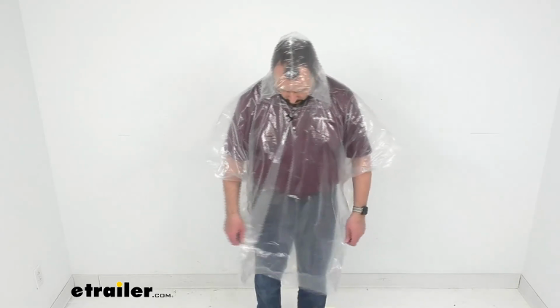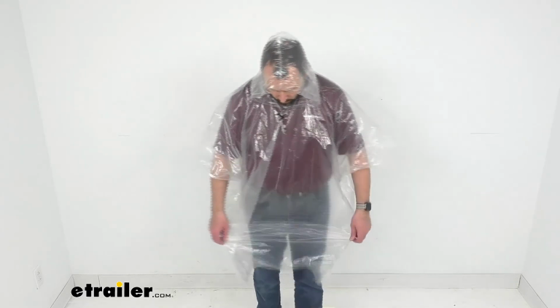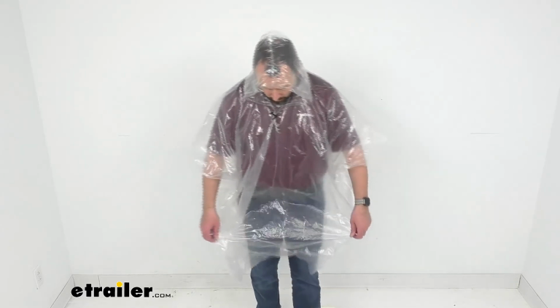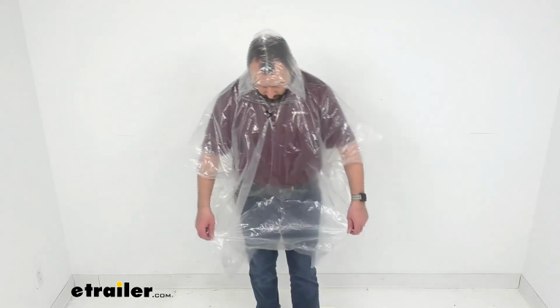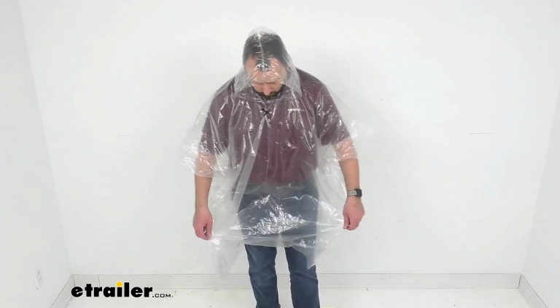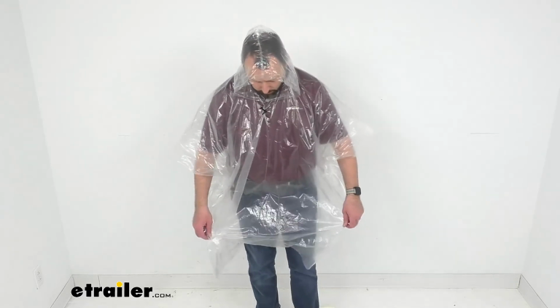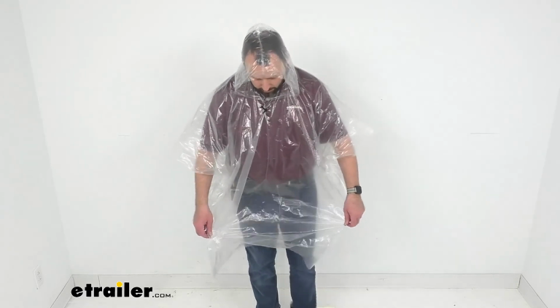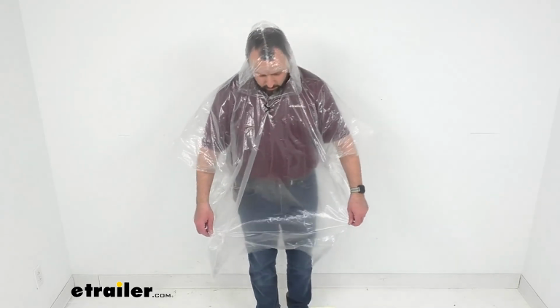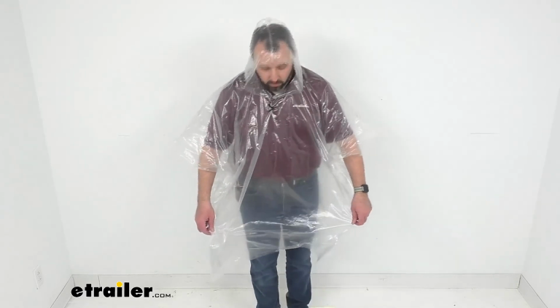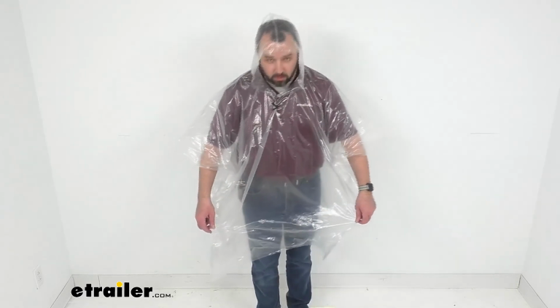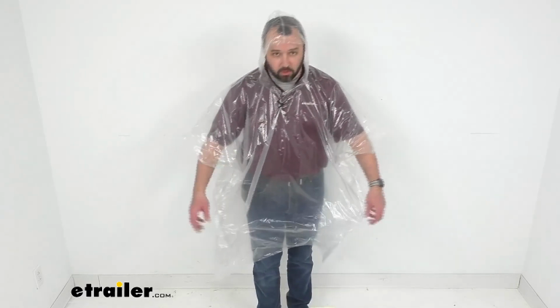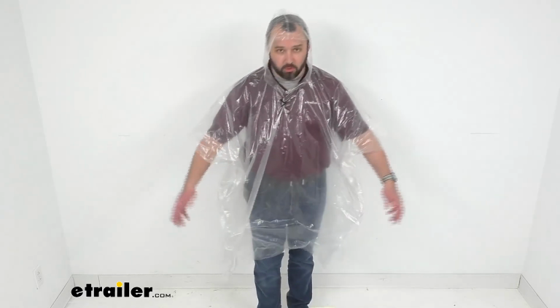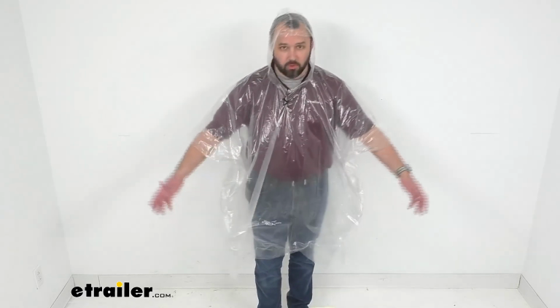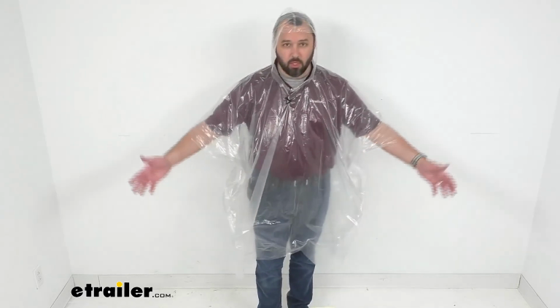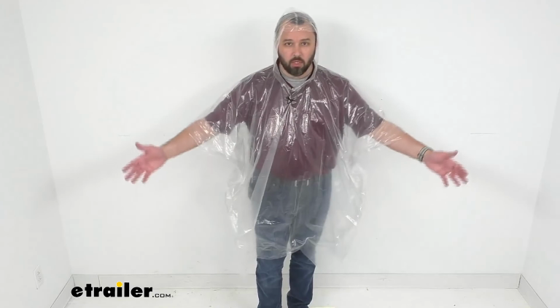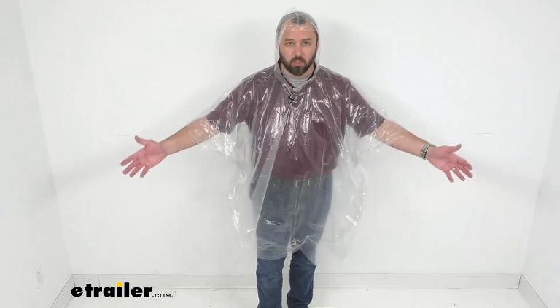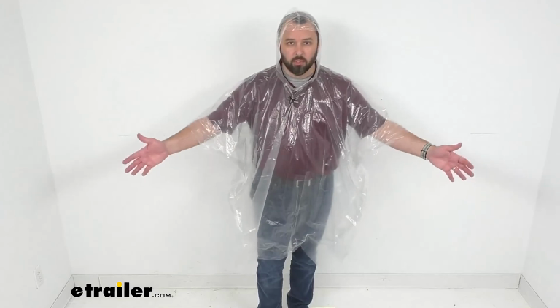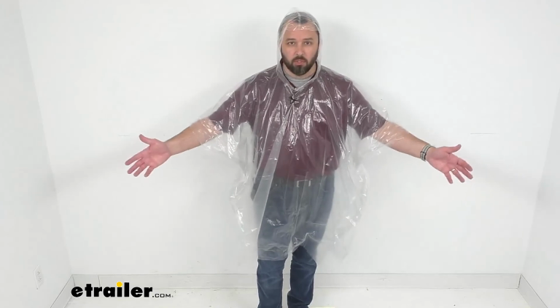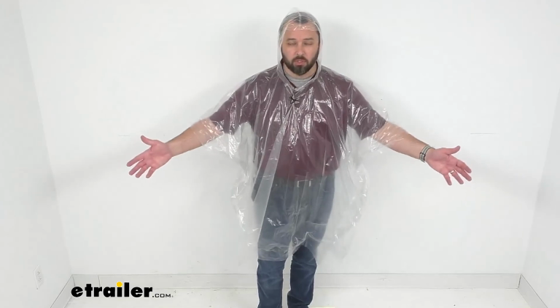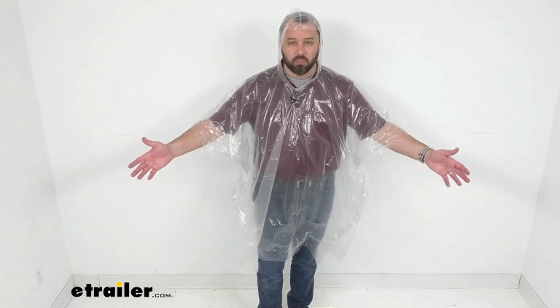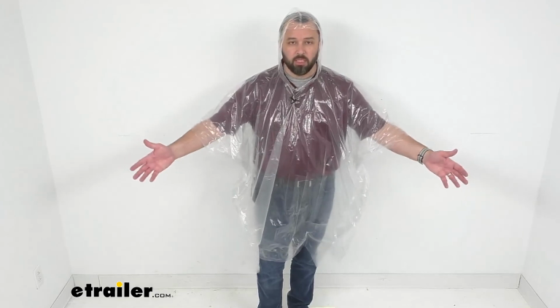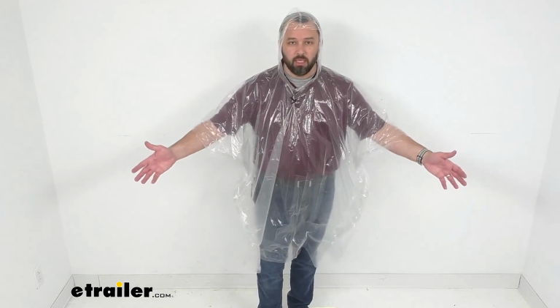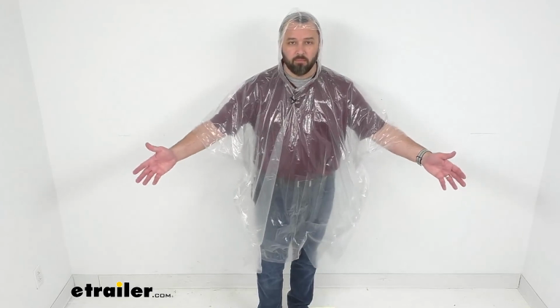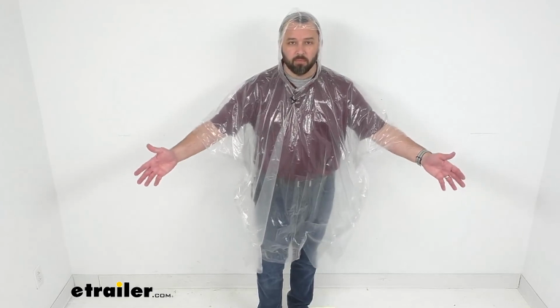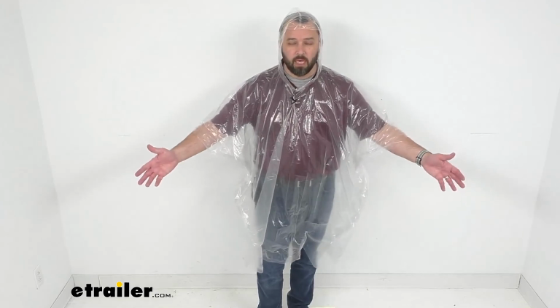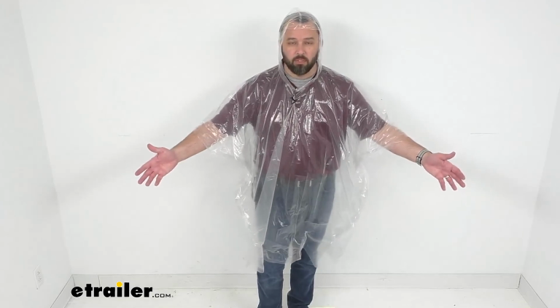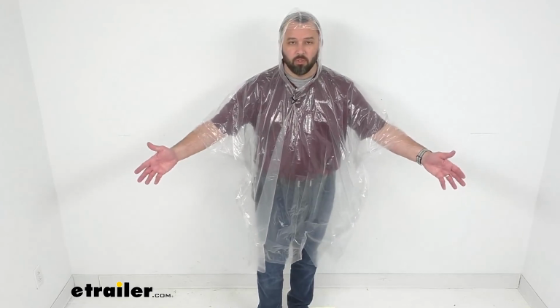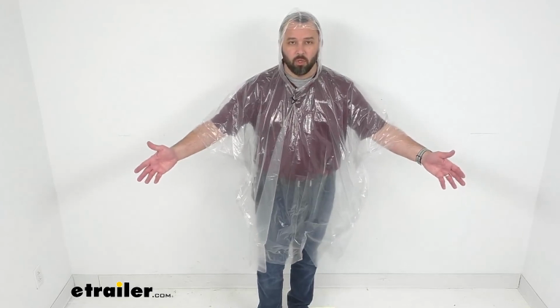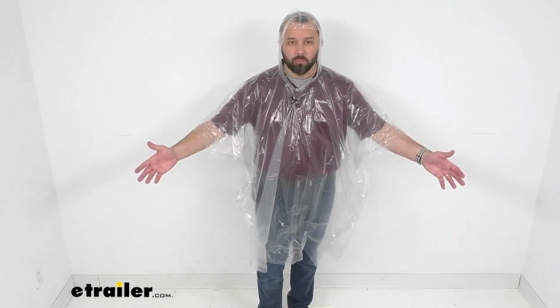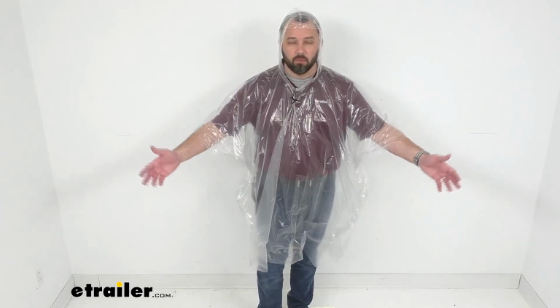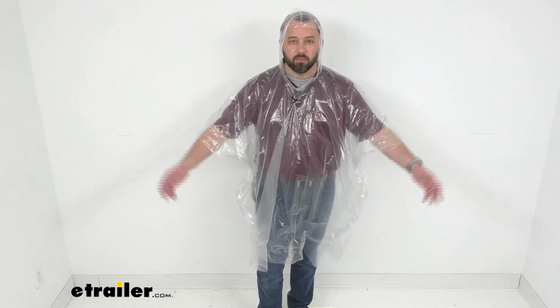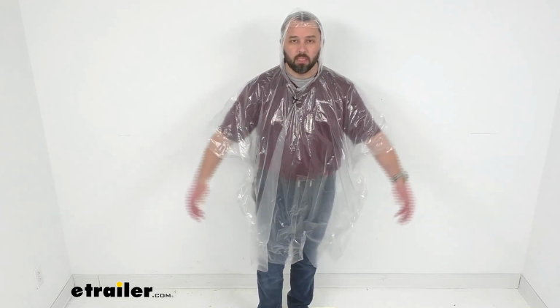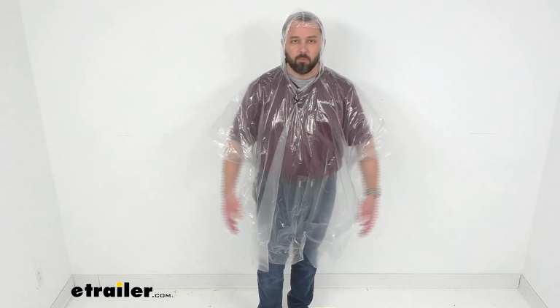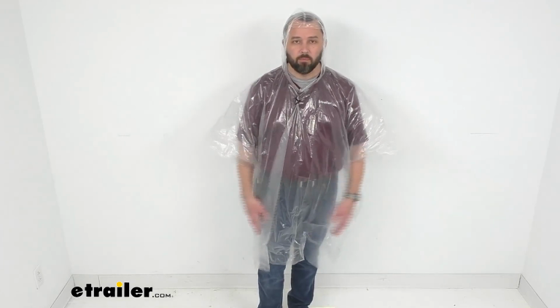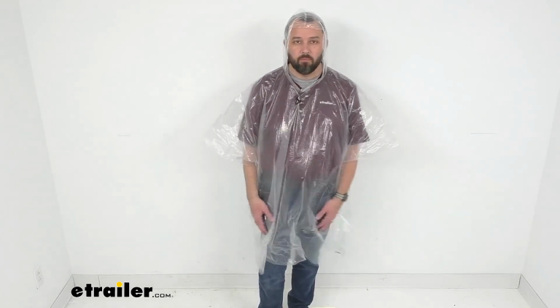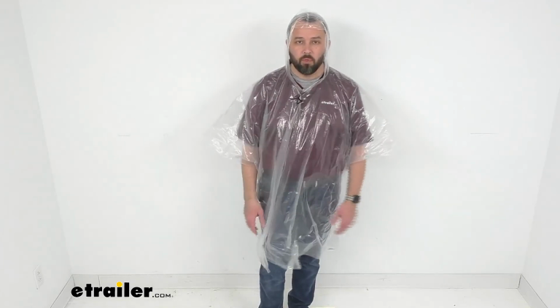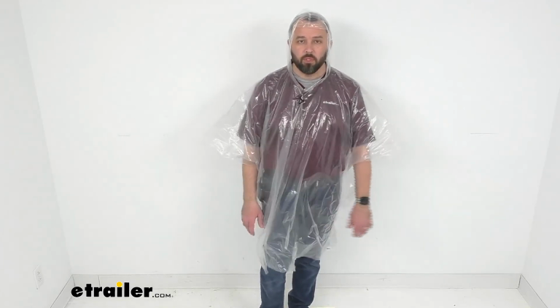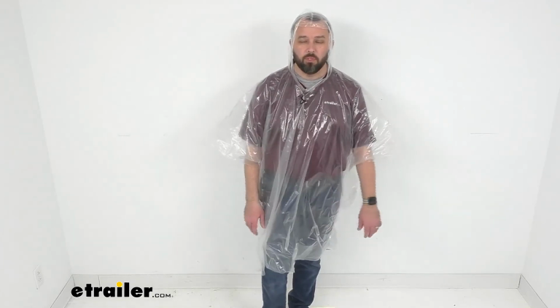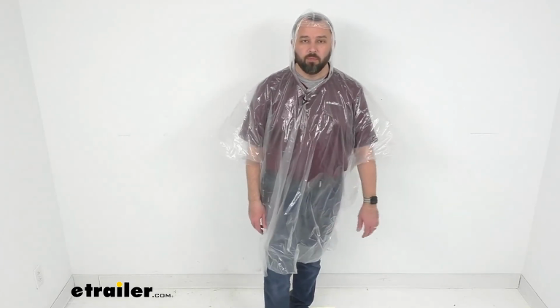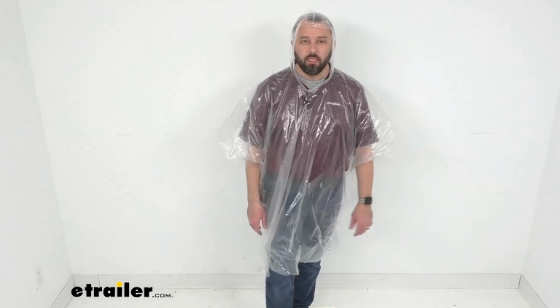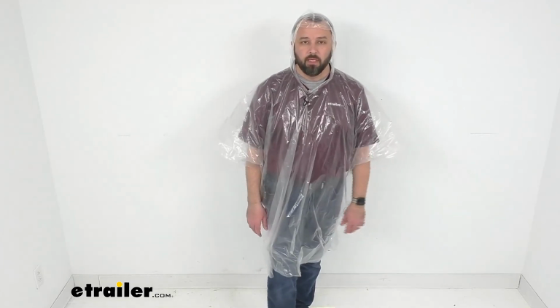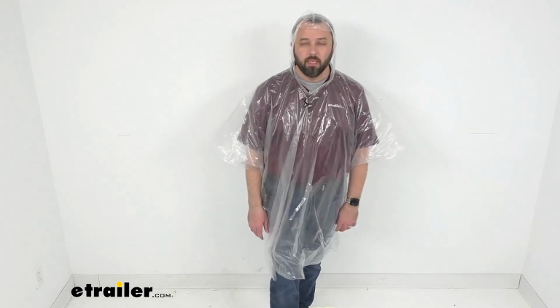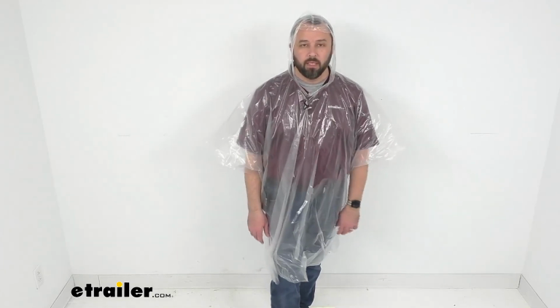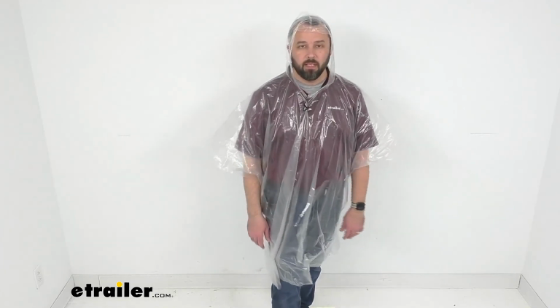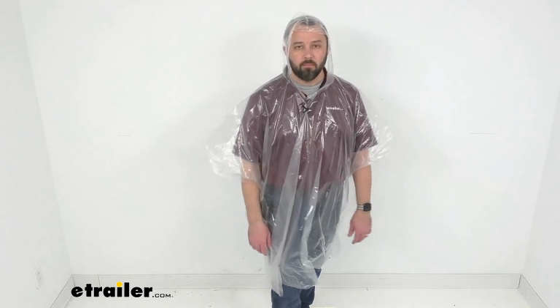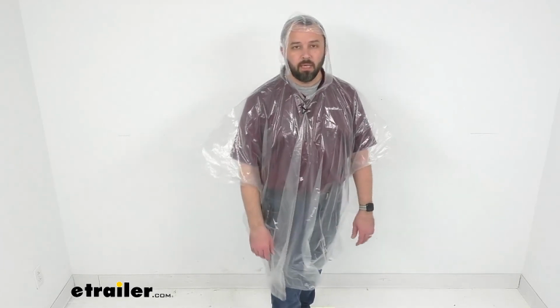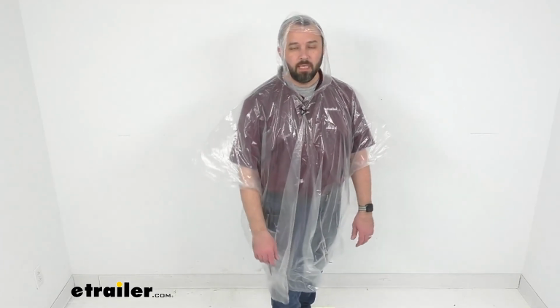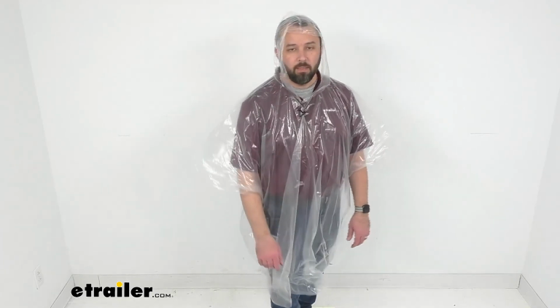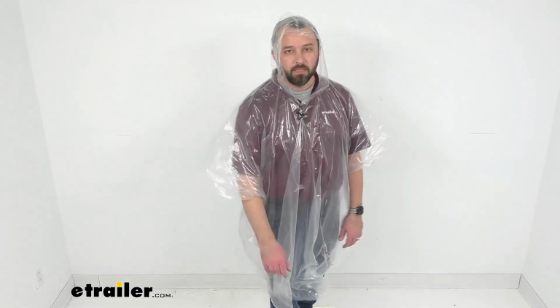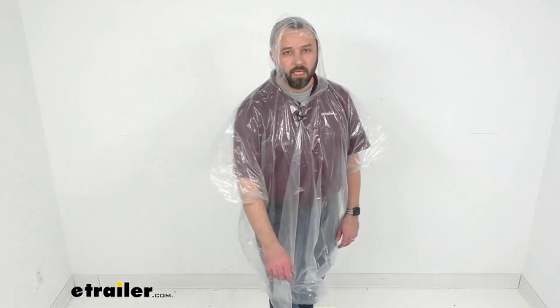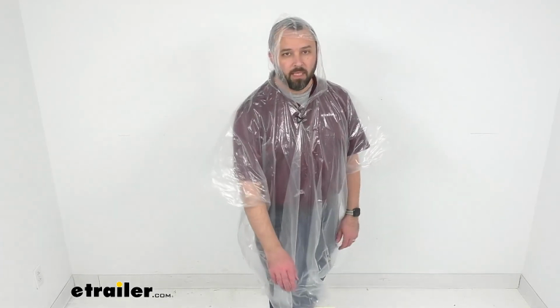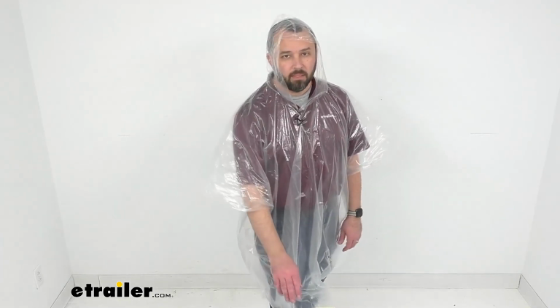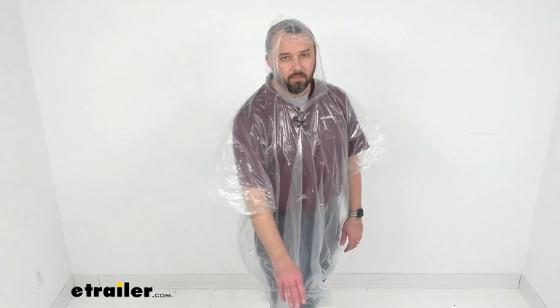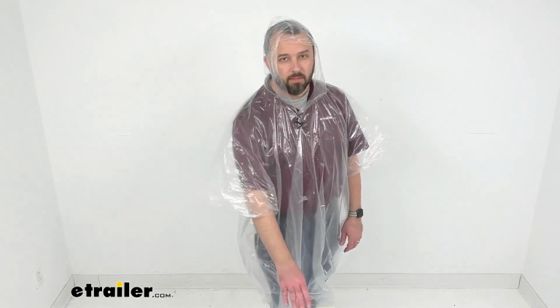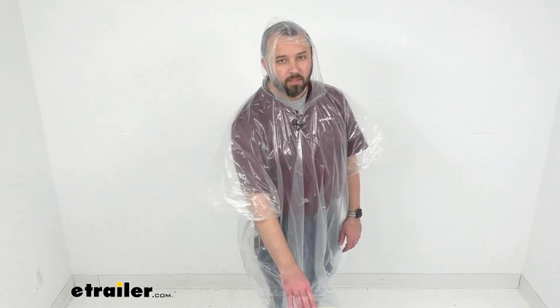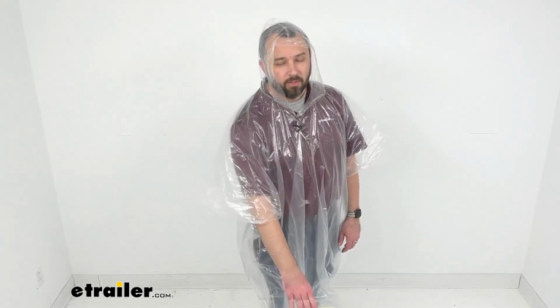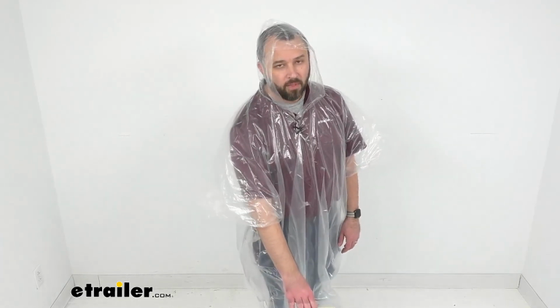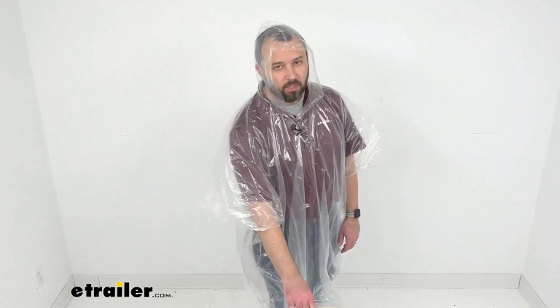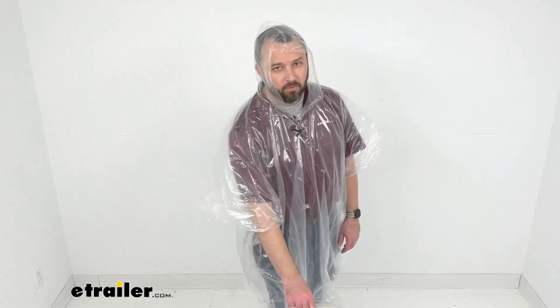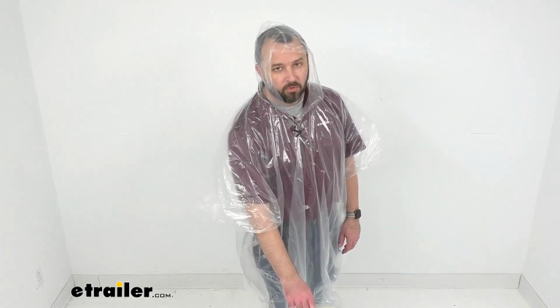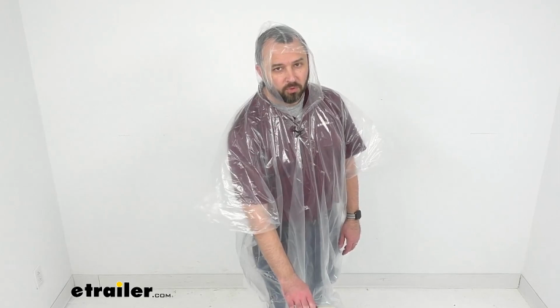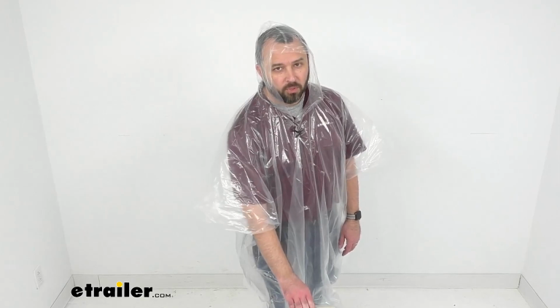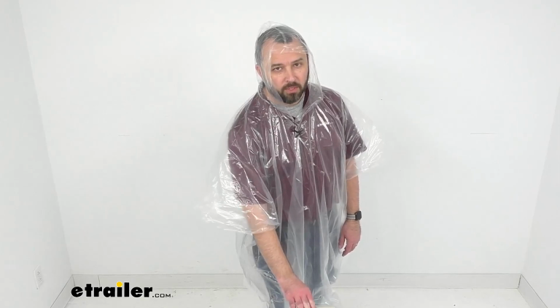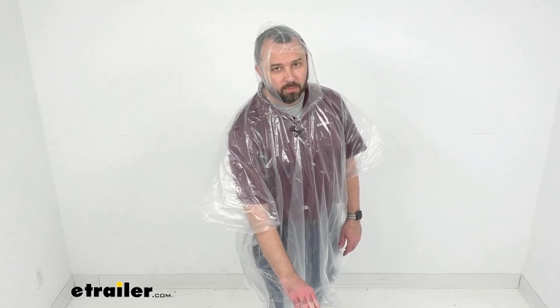Well that's going to conclude our look today. I do hope that it was helpful for you — again my name is Andy, thank you for joining me.